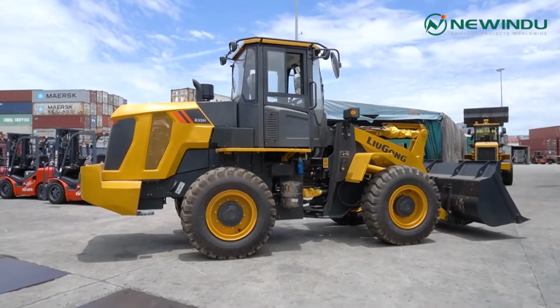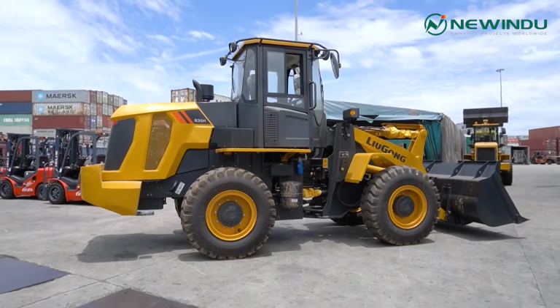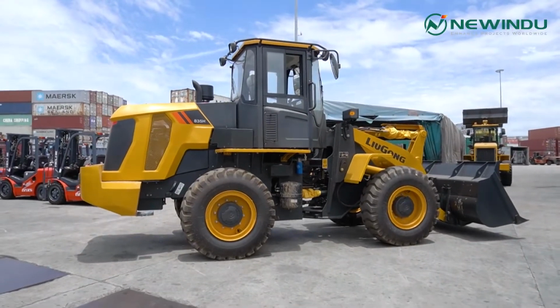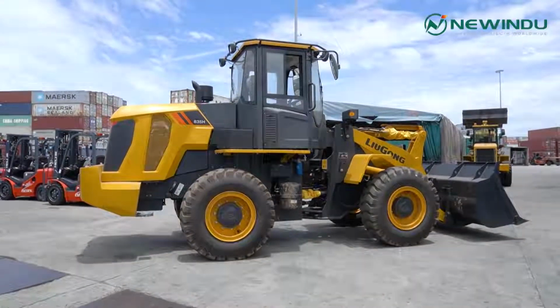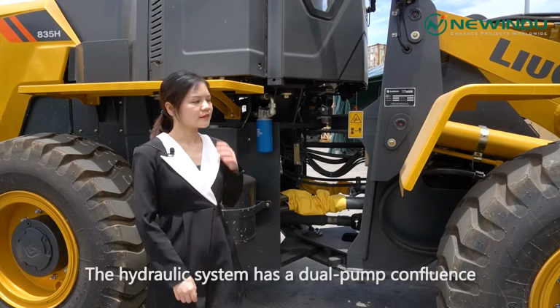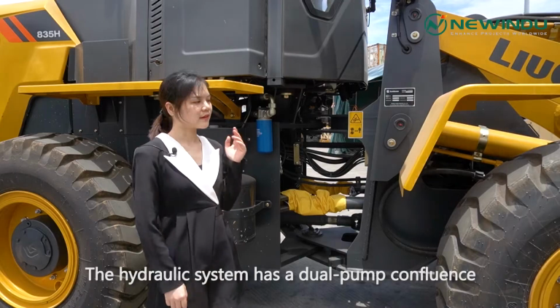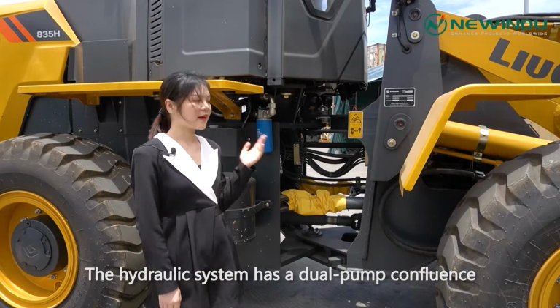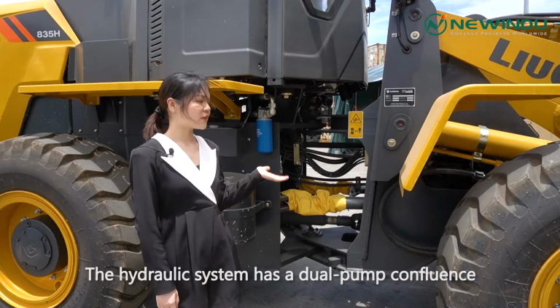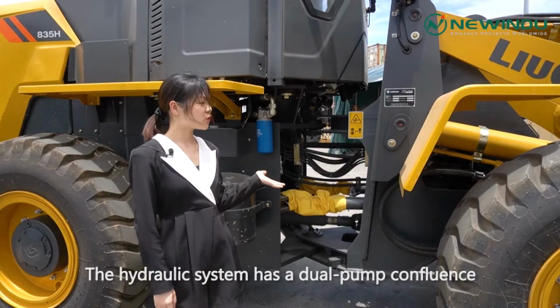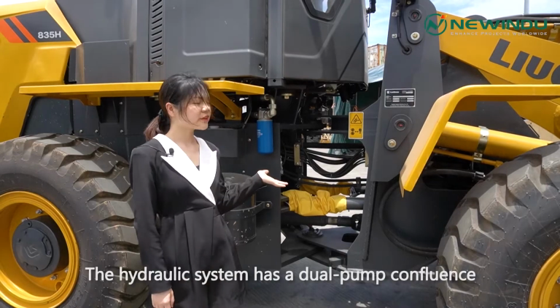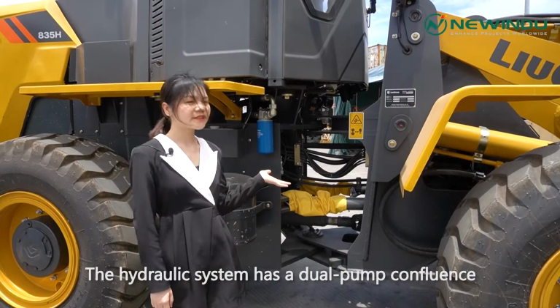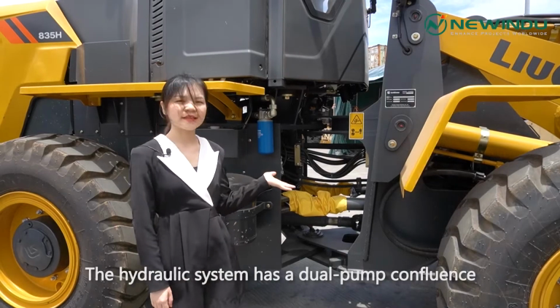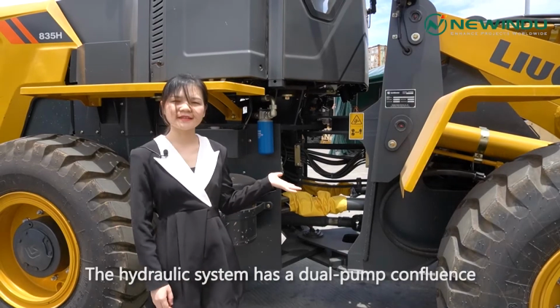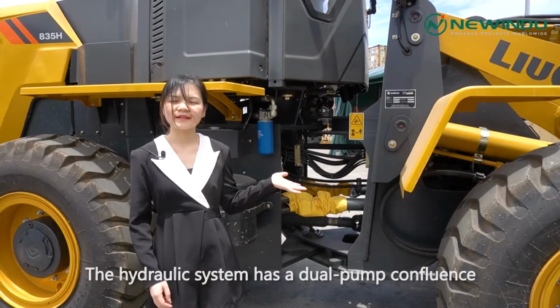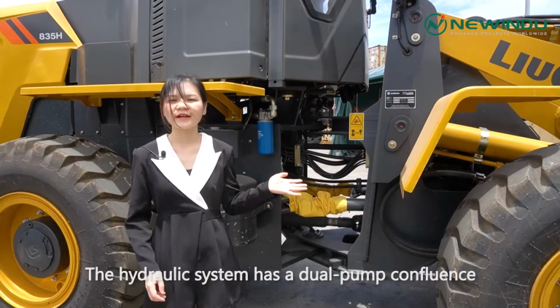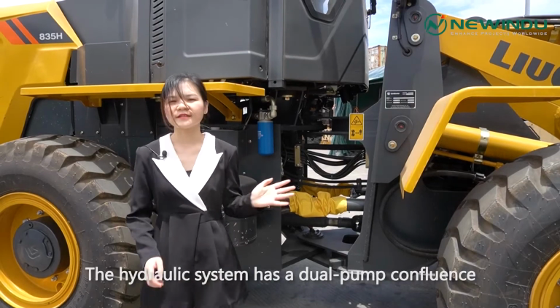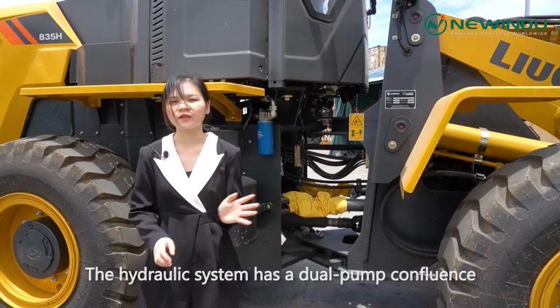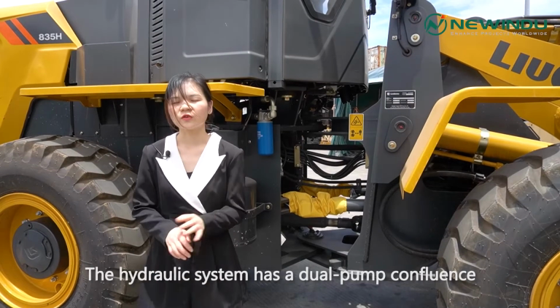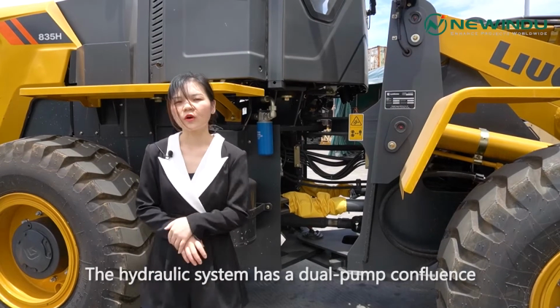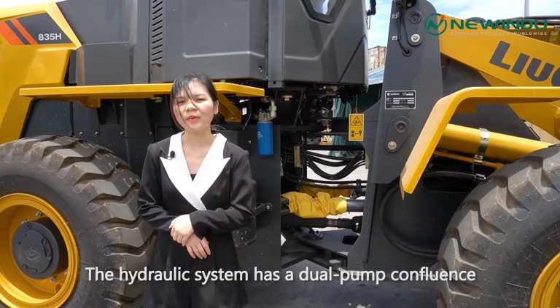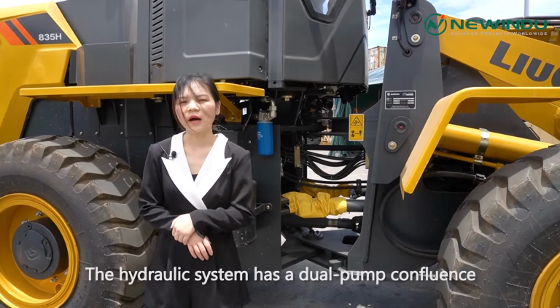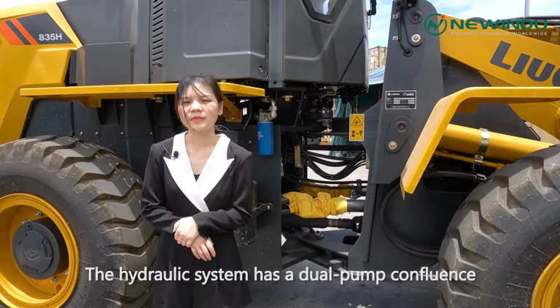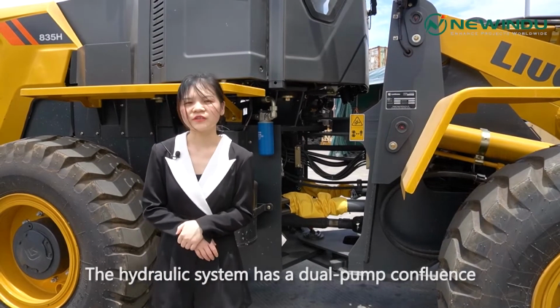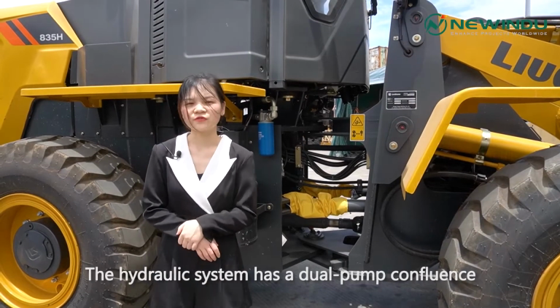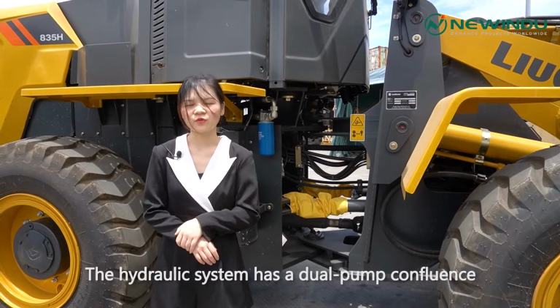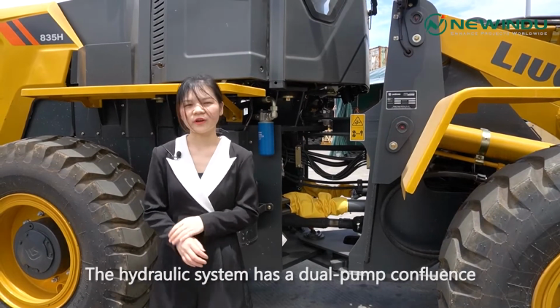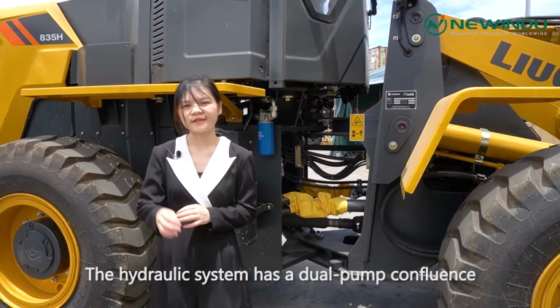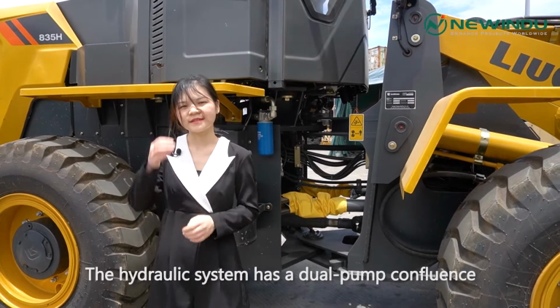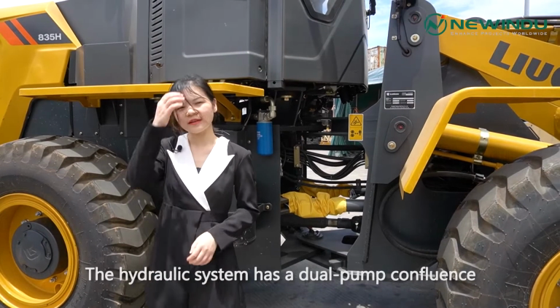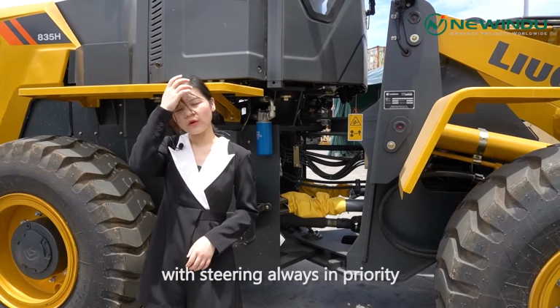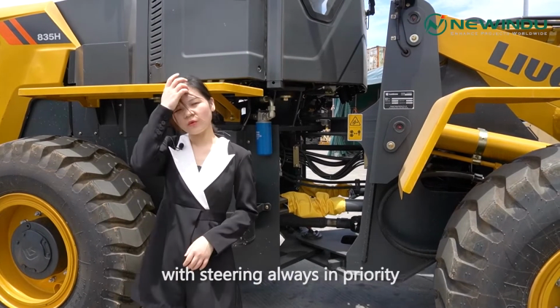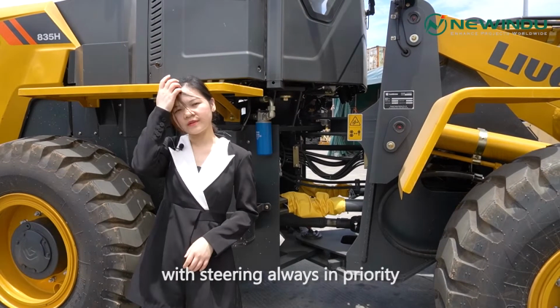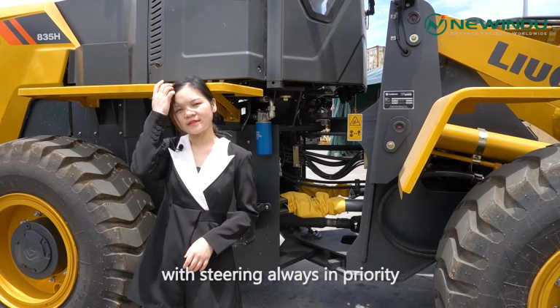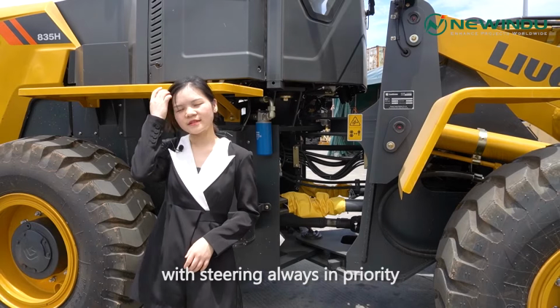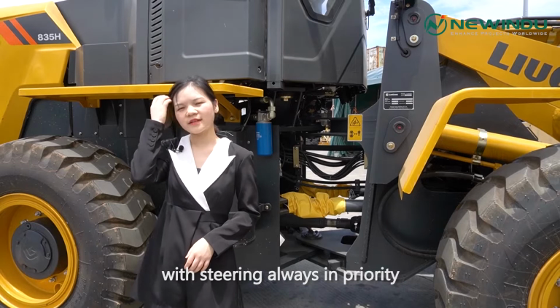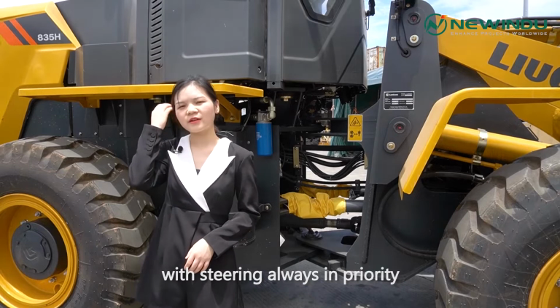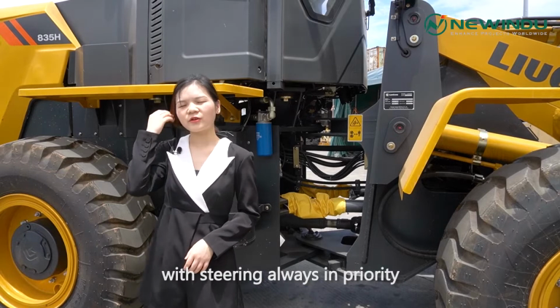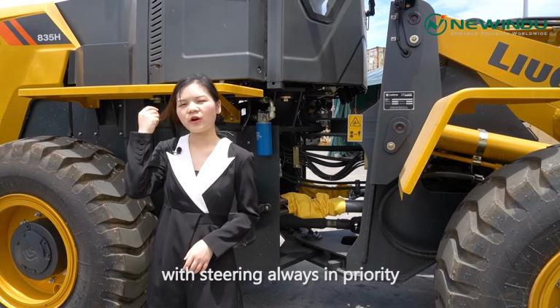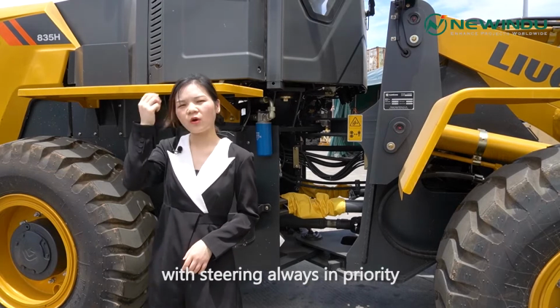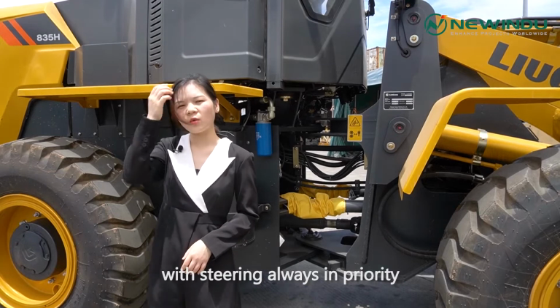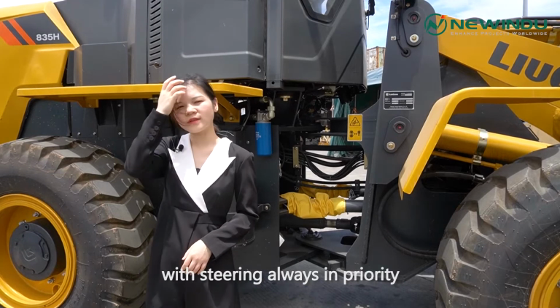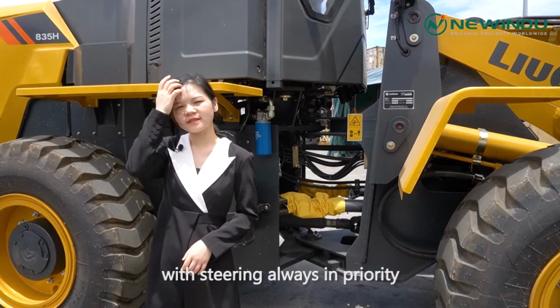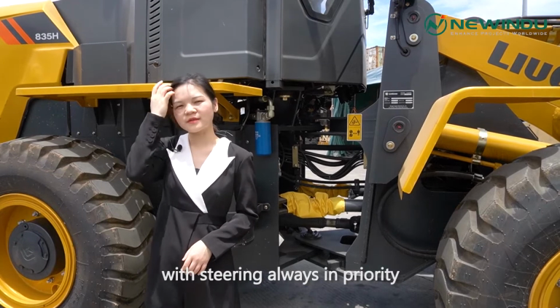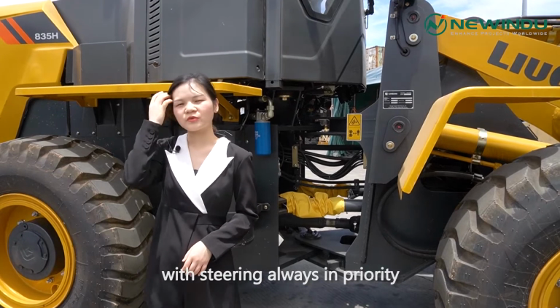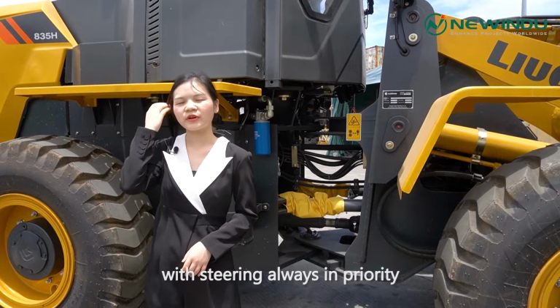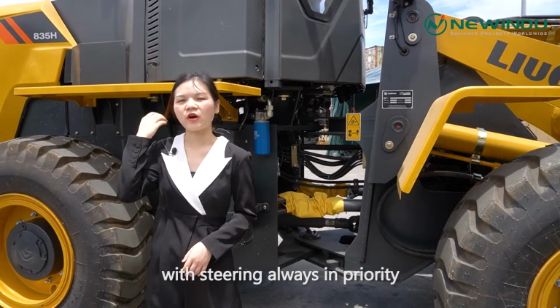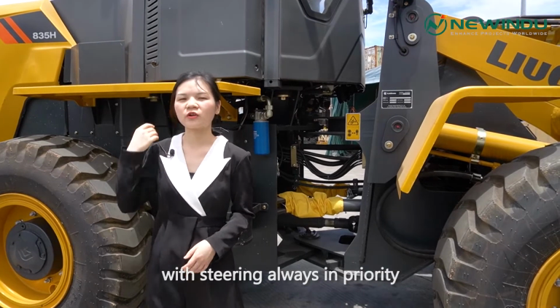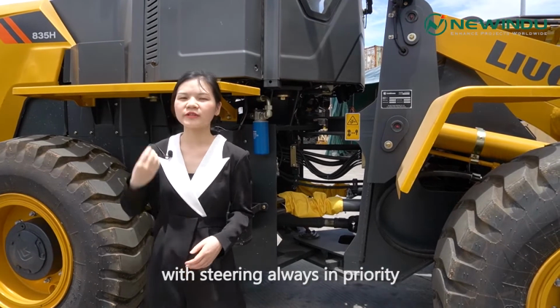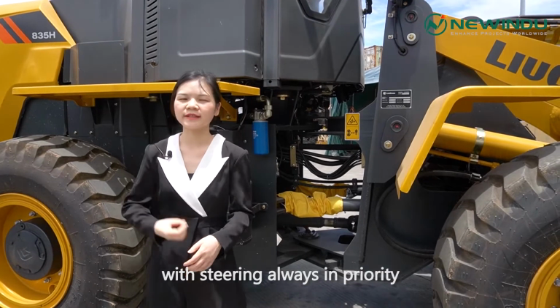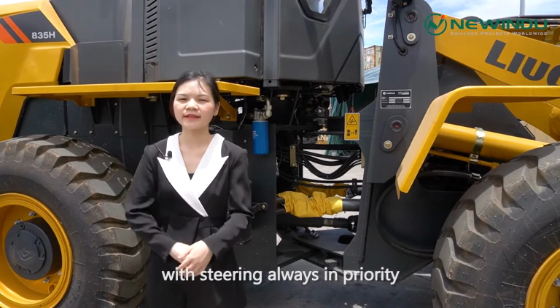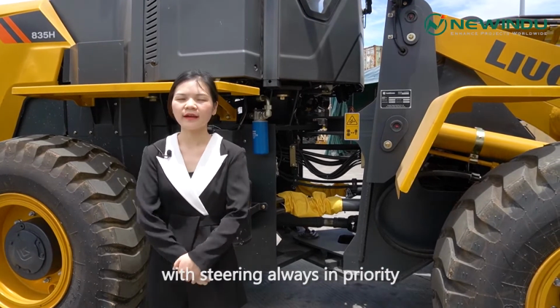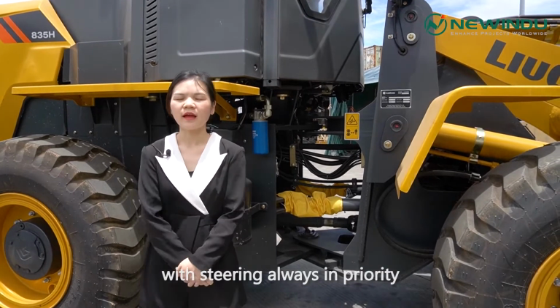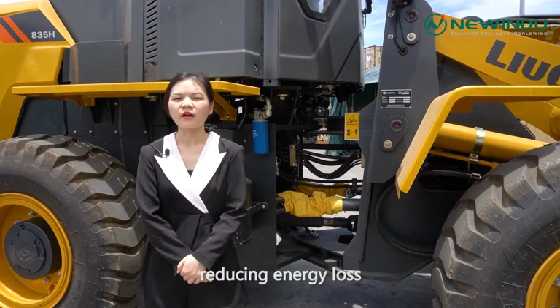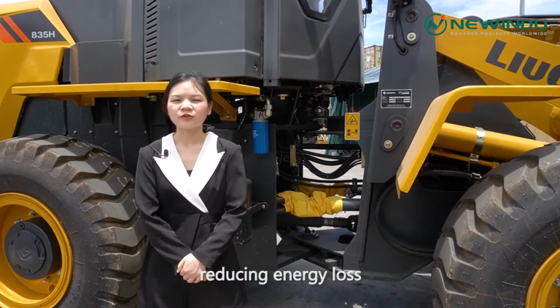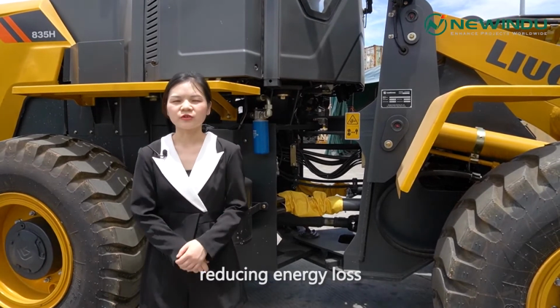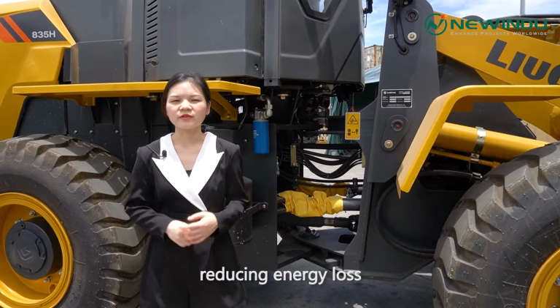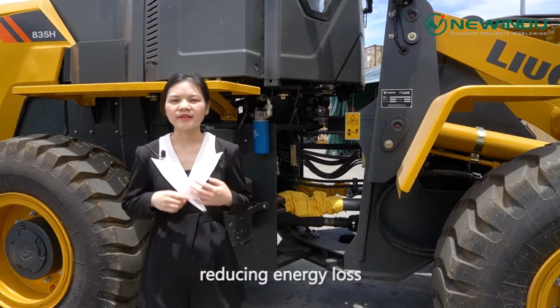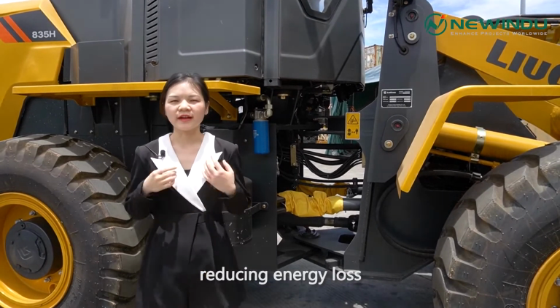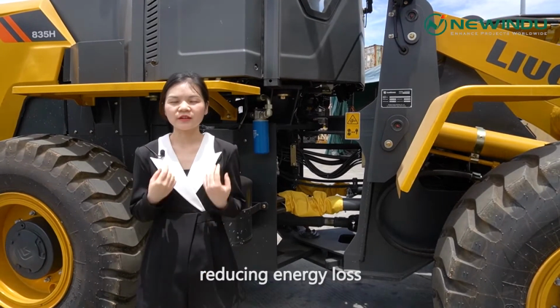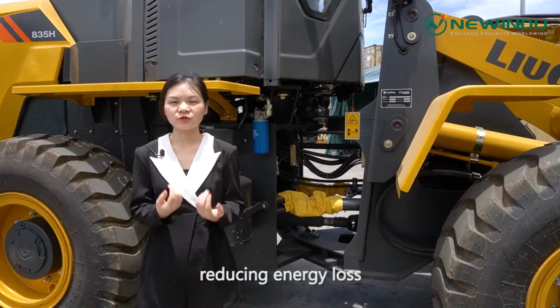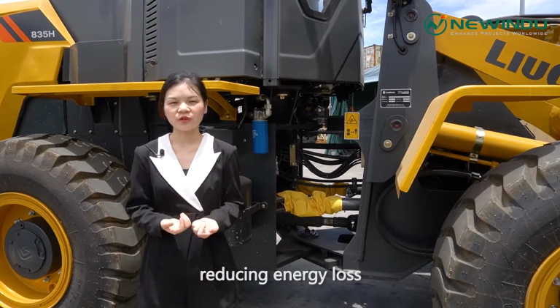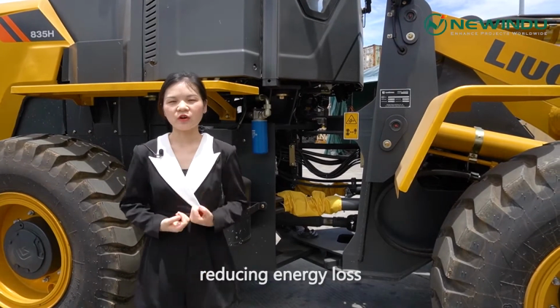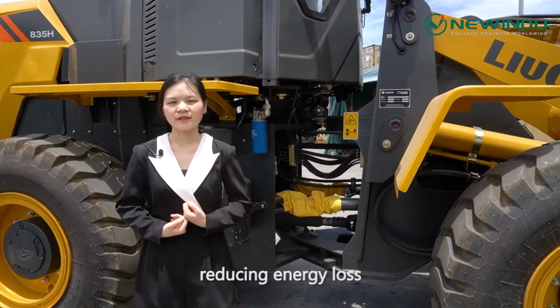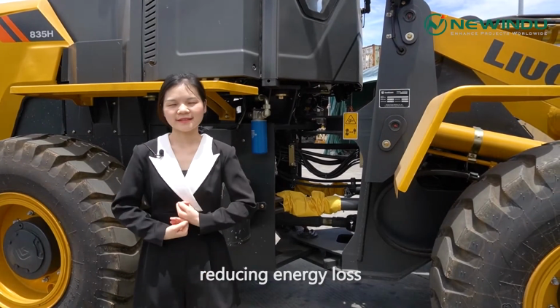The hydraulic system has a dual pump confluence, with steering always in priority, reducing energy loss.